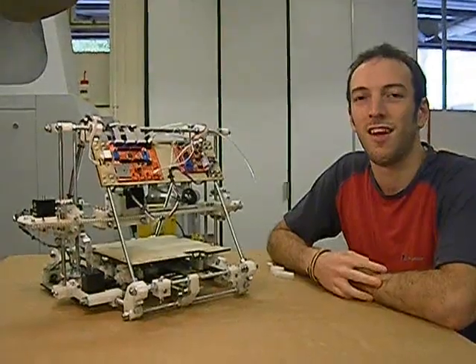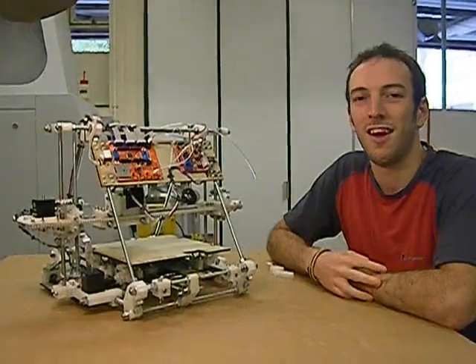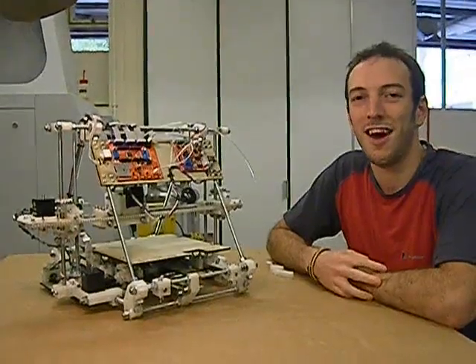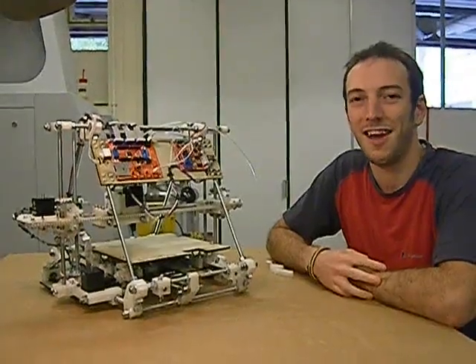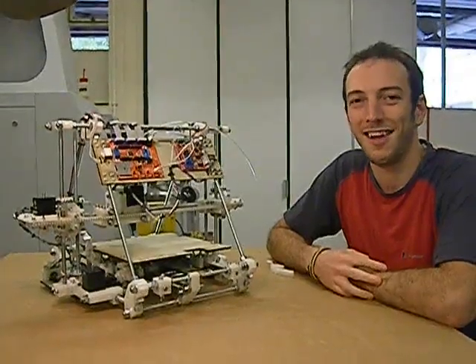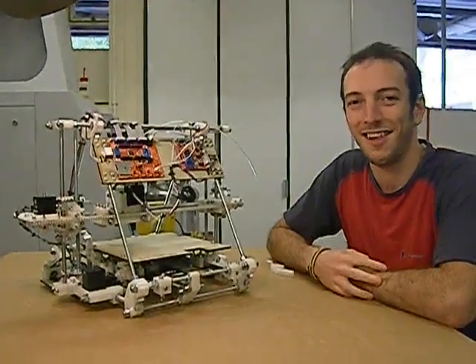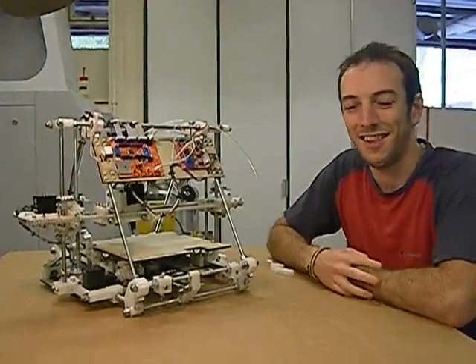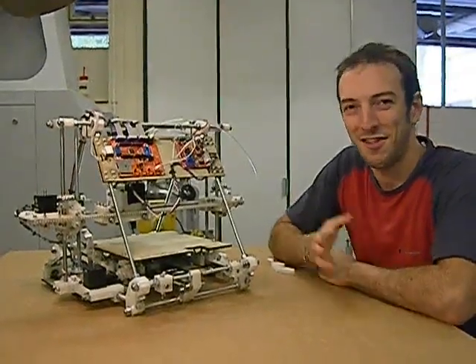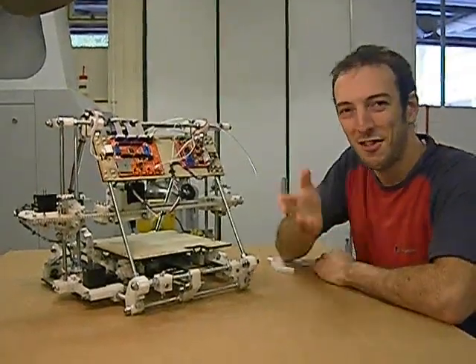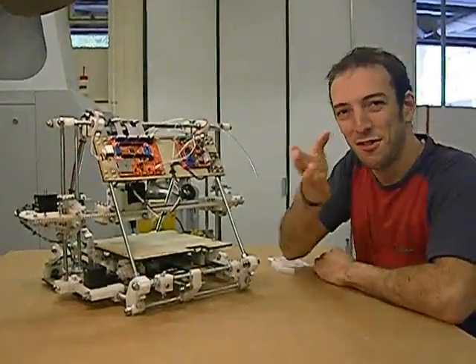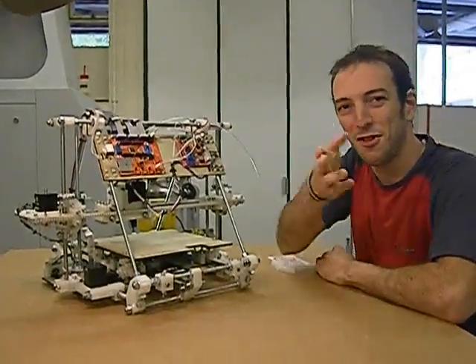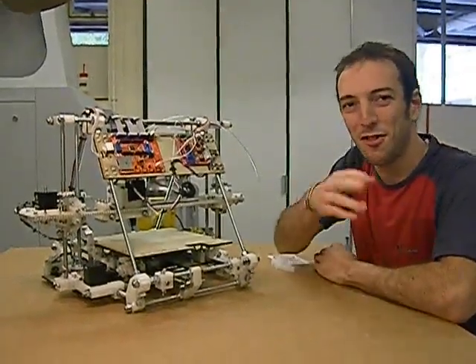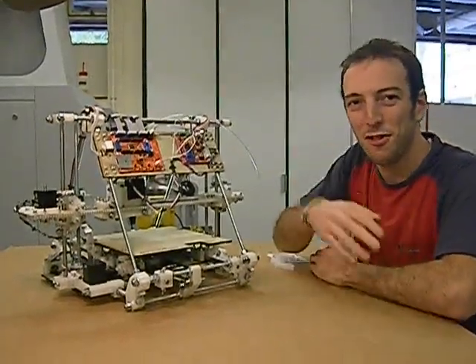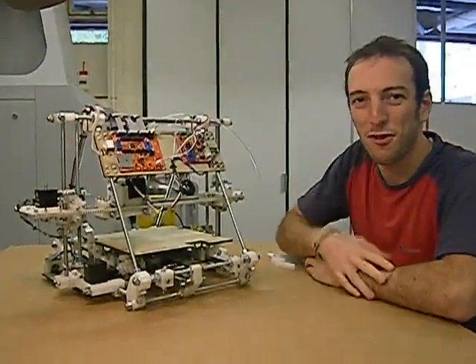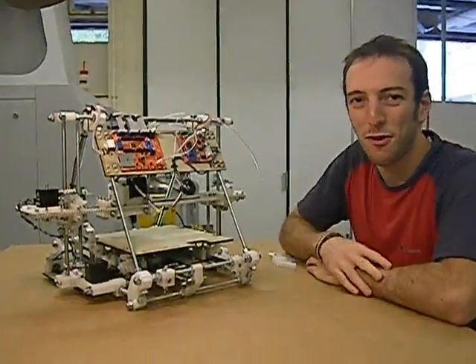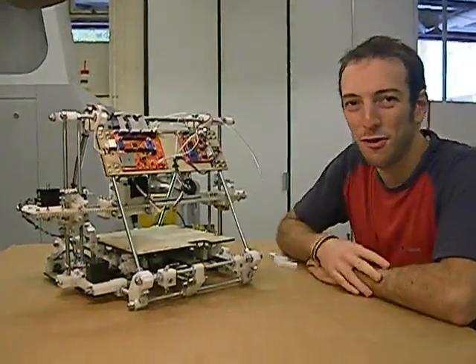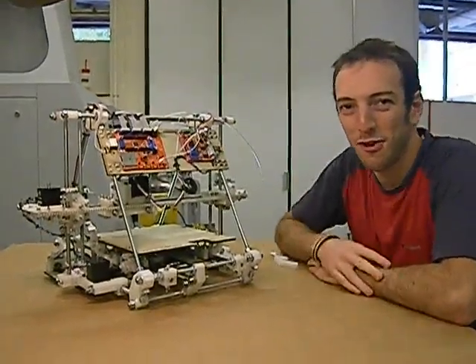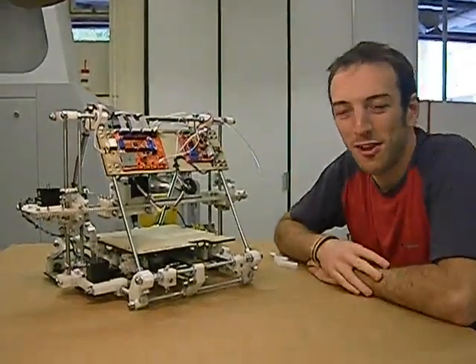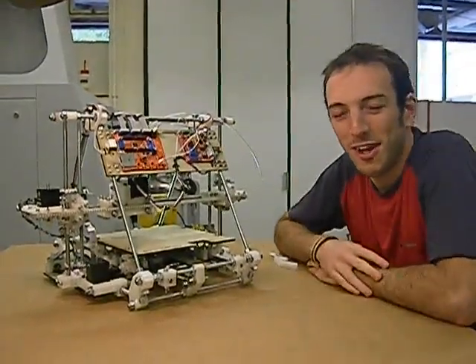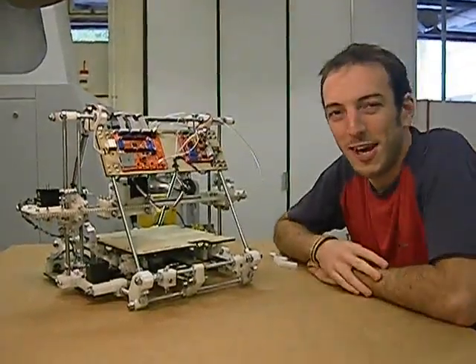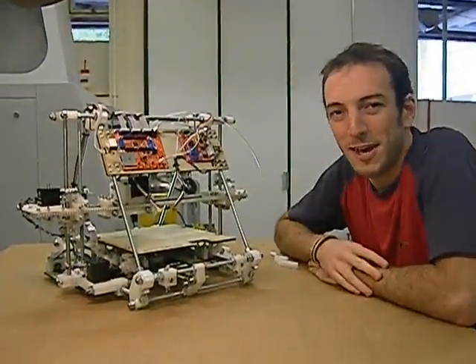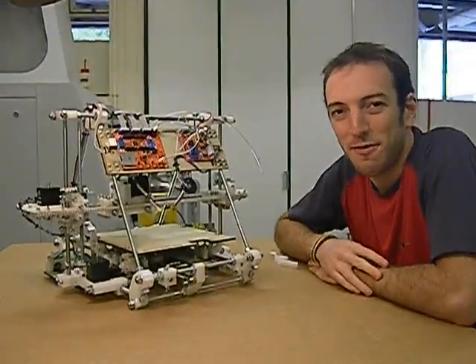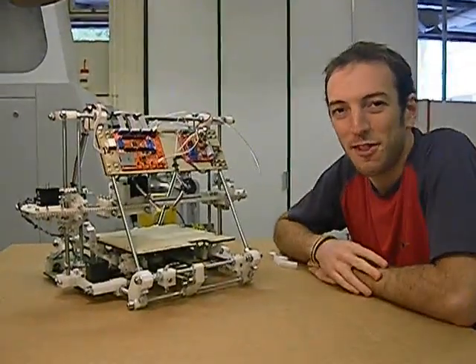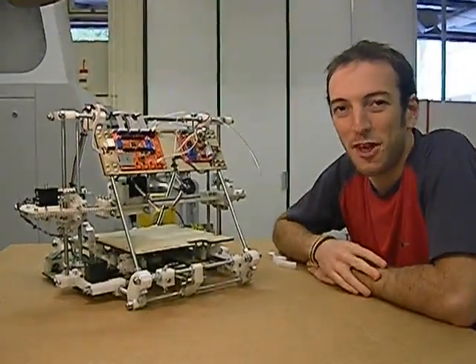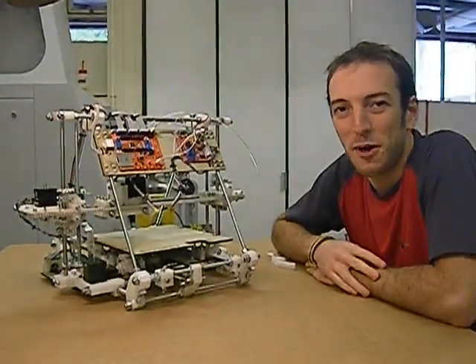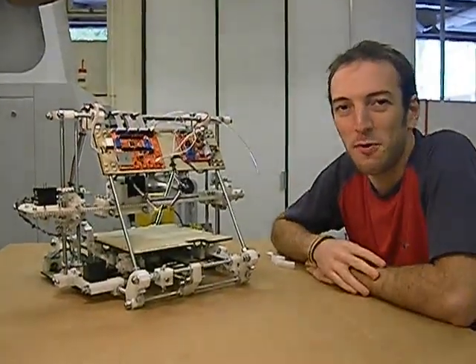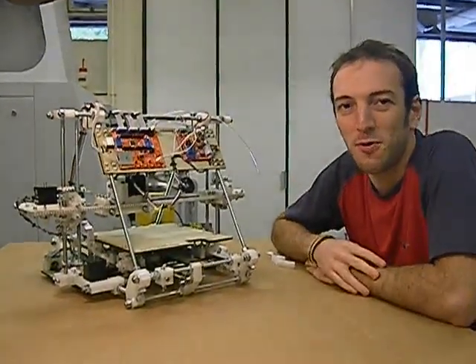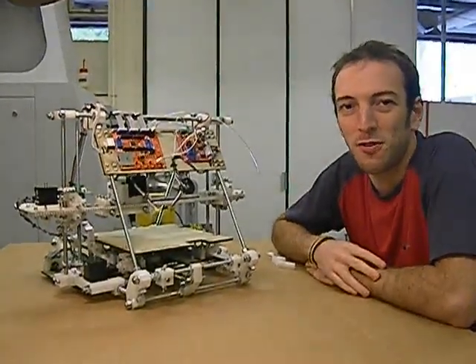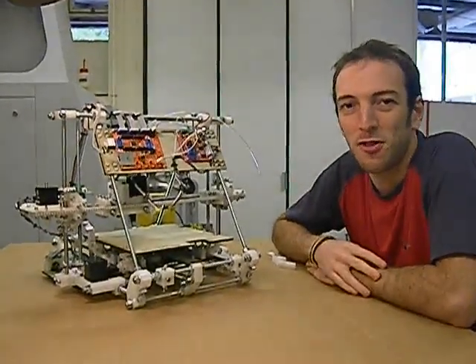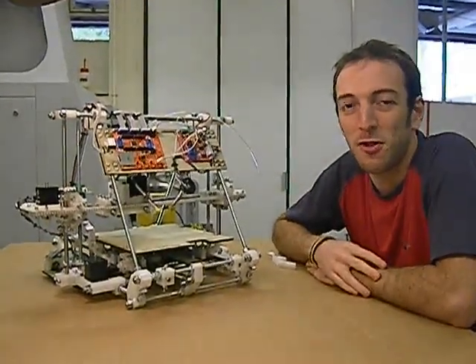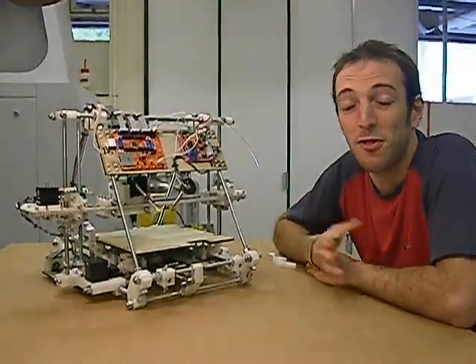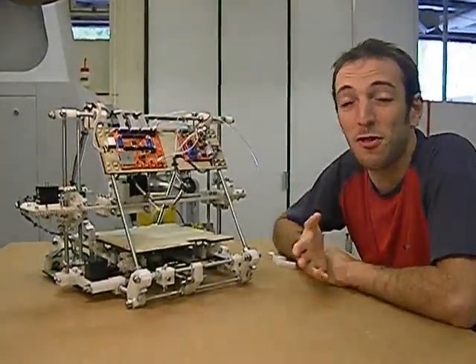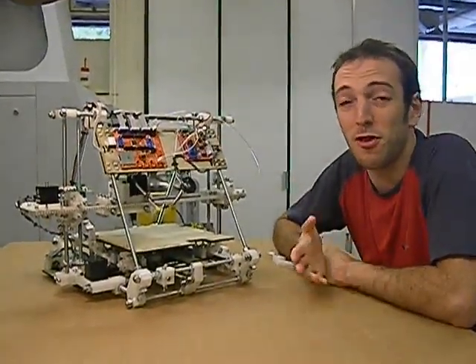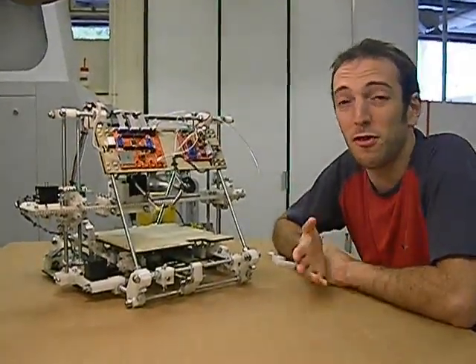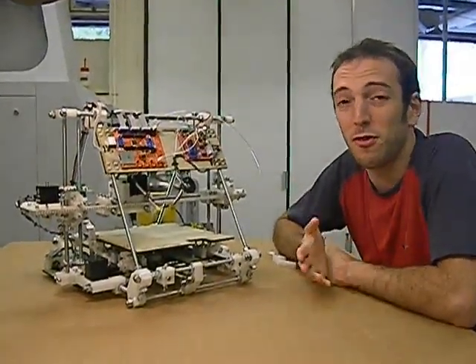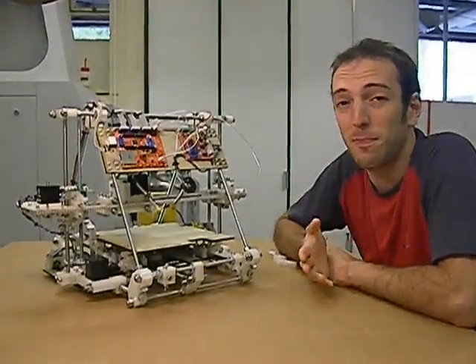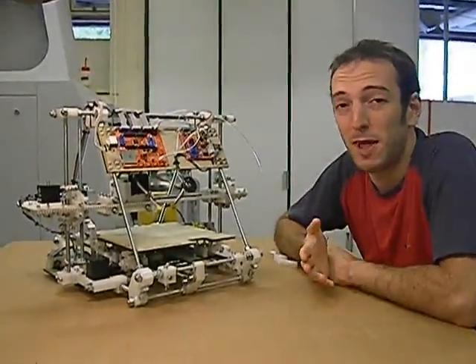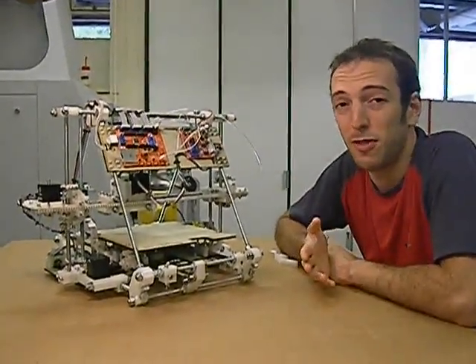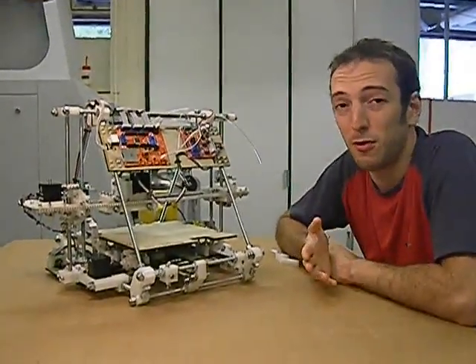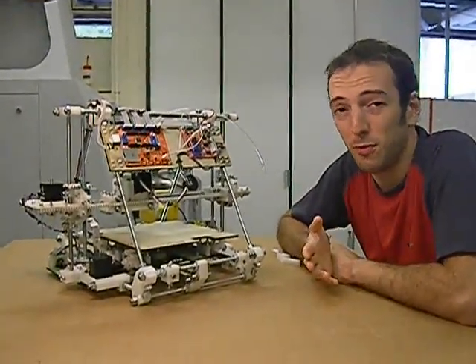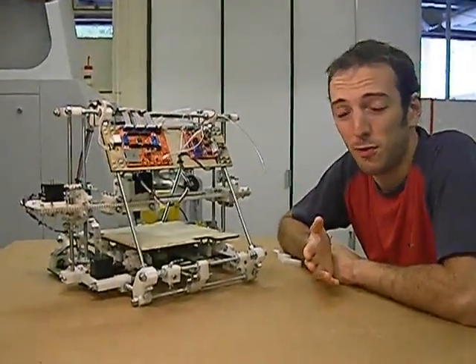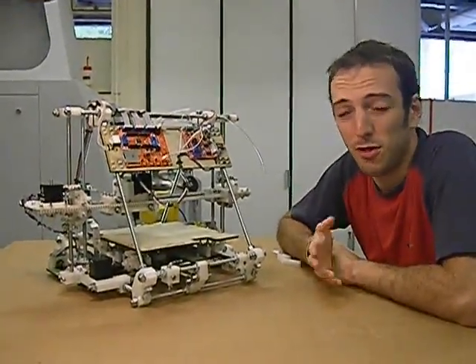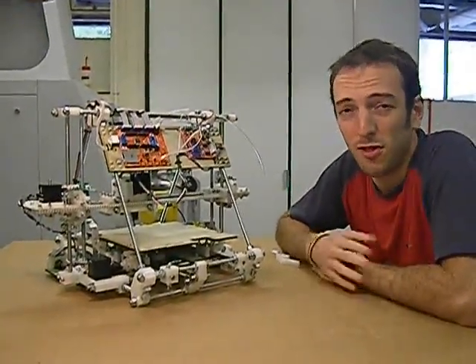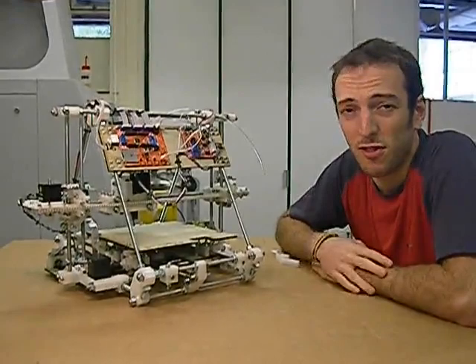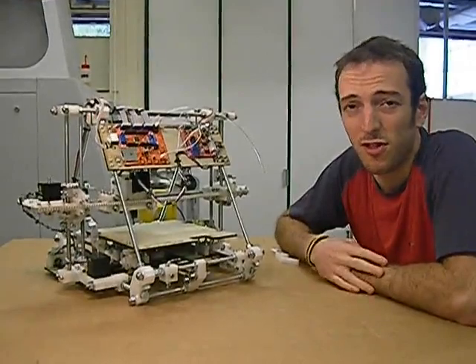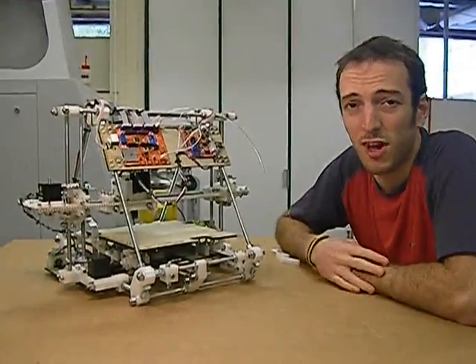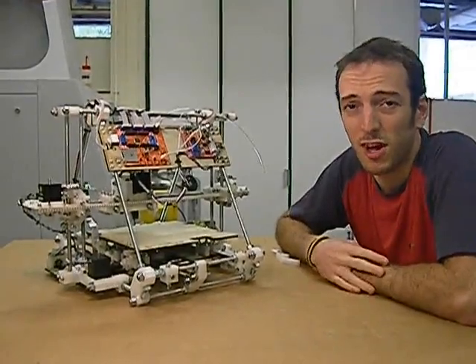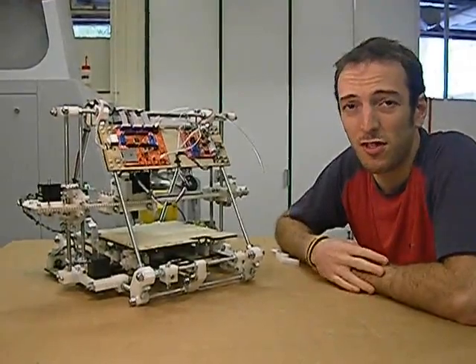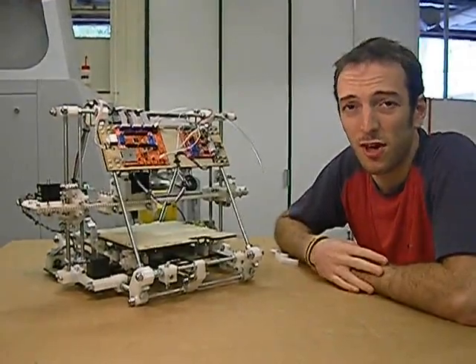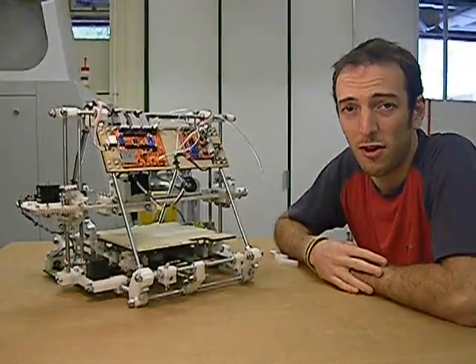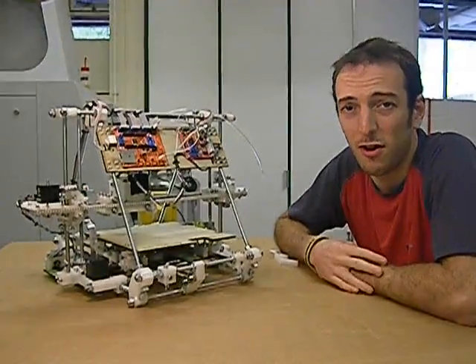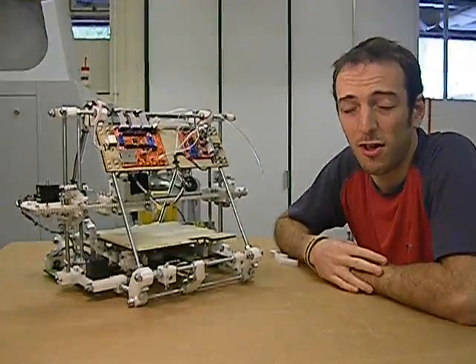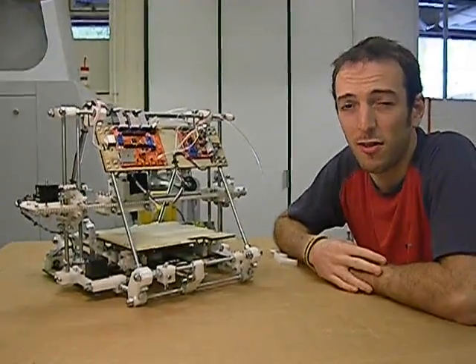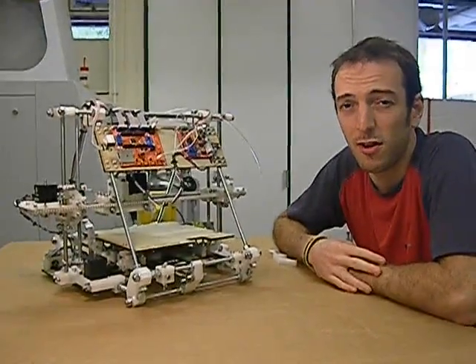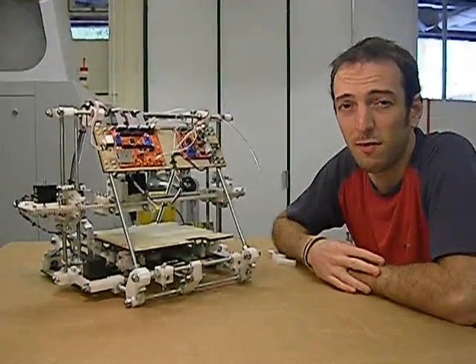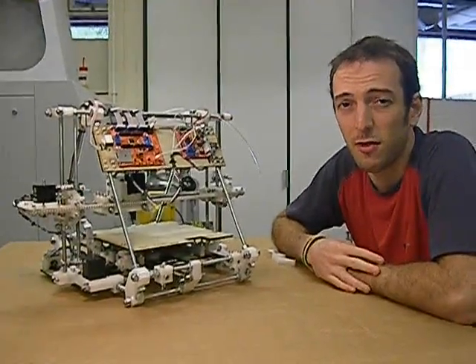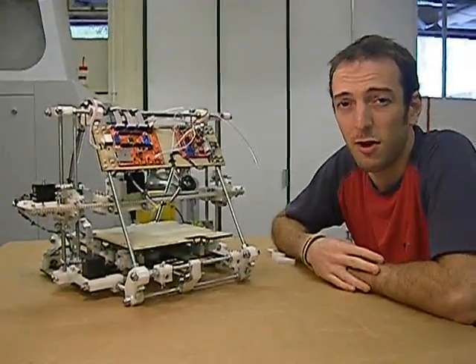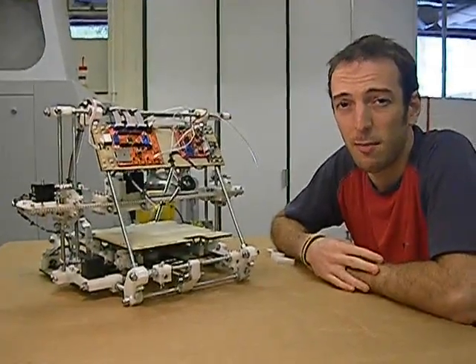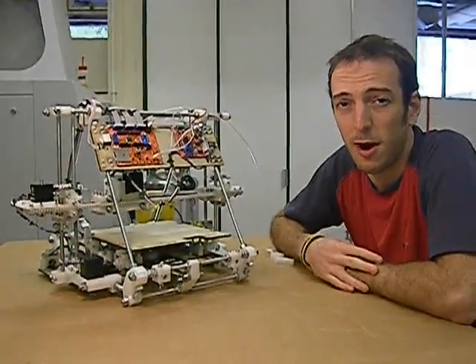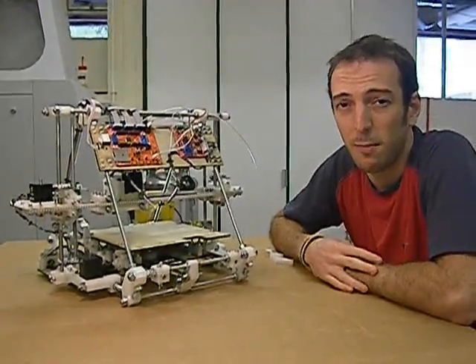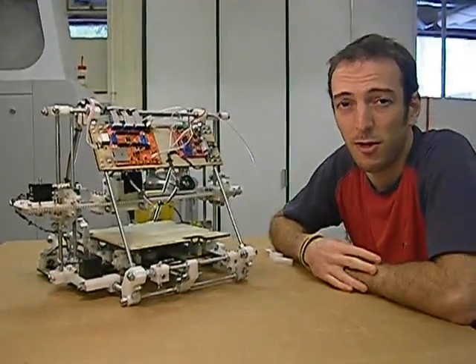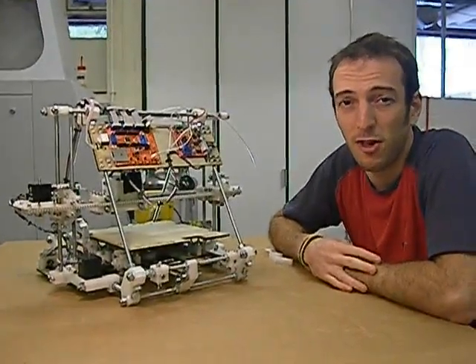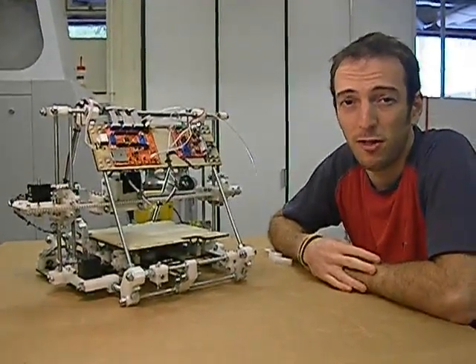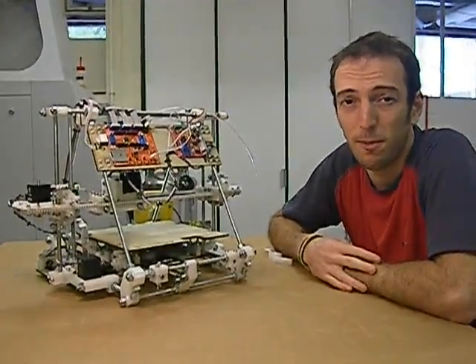Hi, this is just a short video to introduce Mendel, which is the second generation of the RepRap machines.